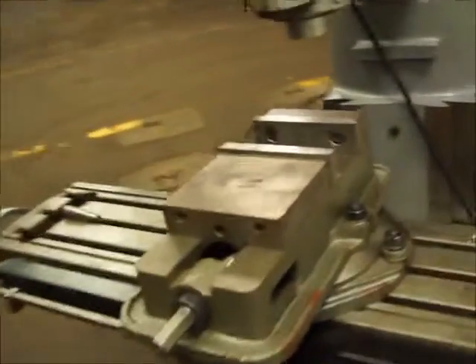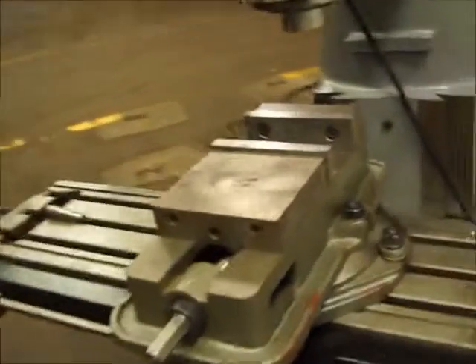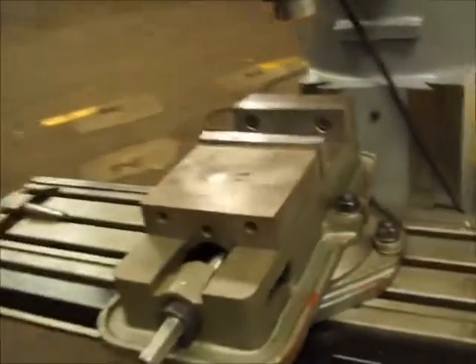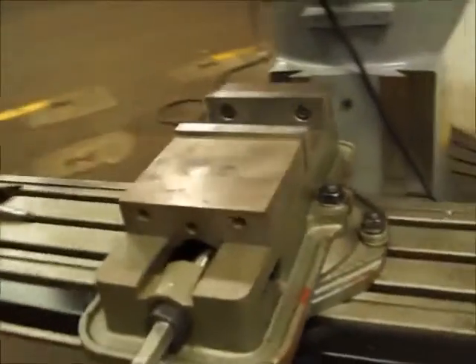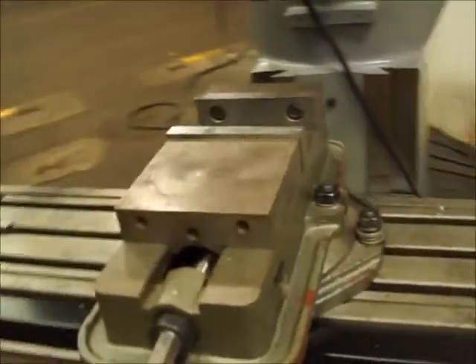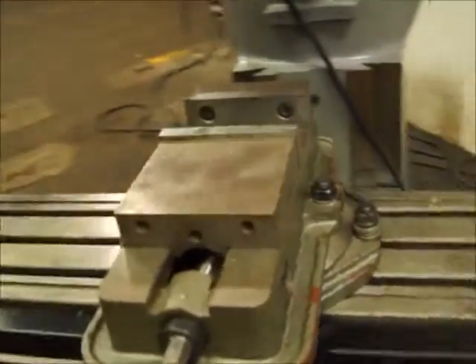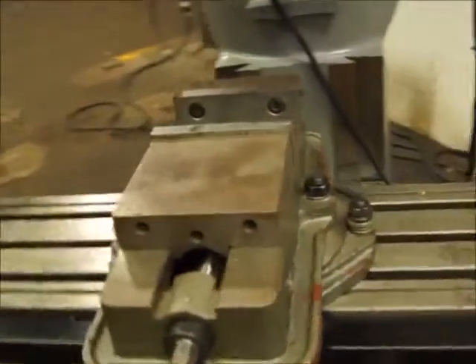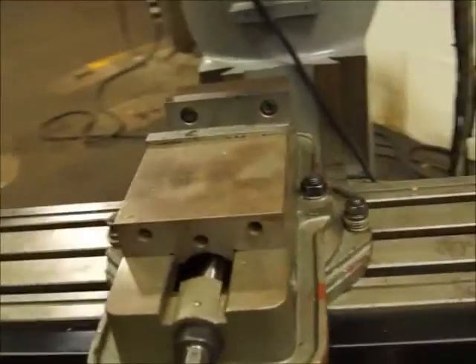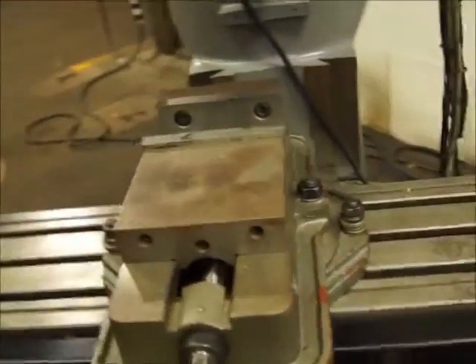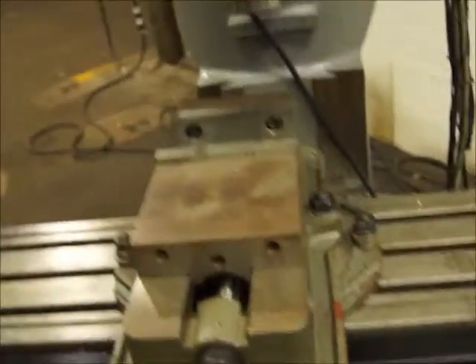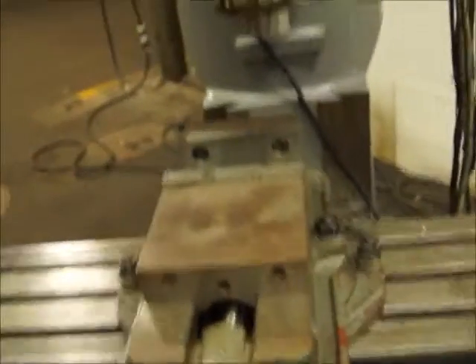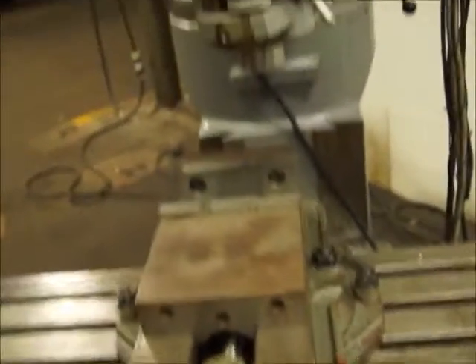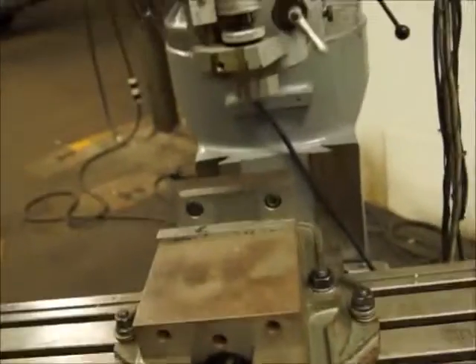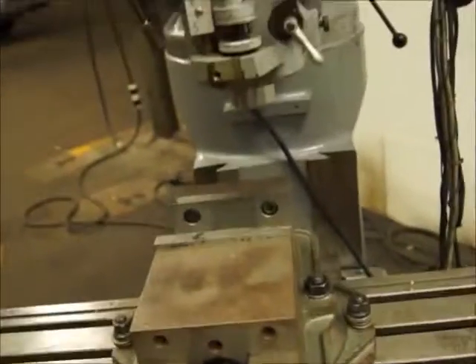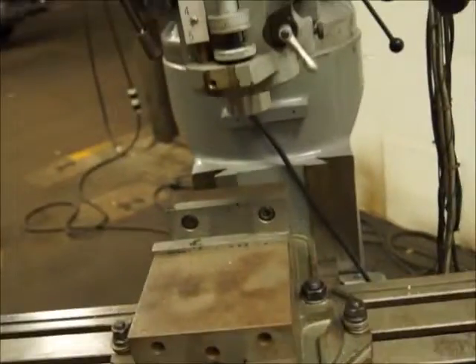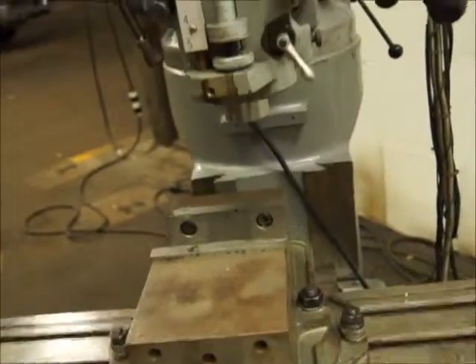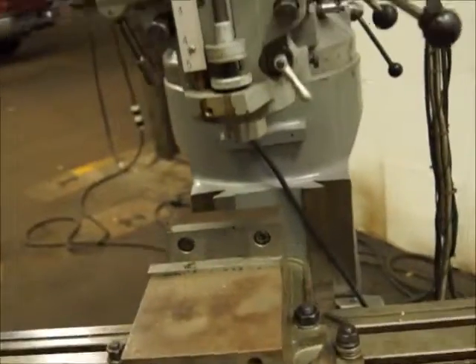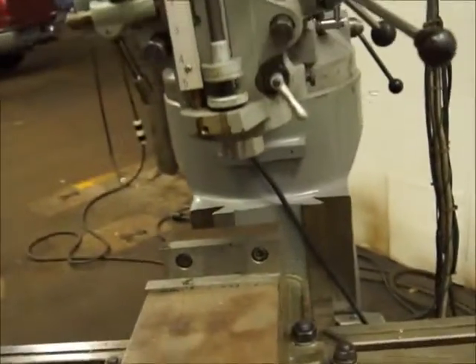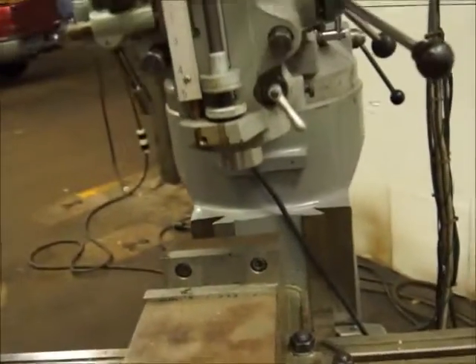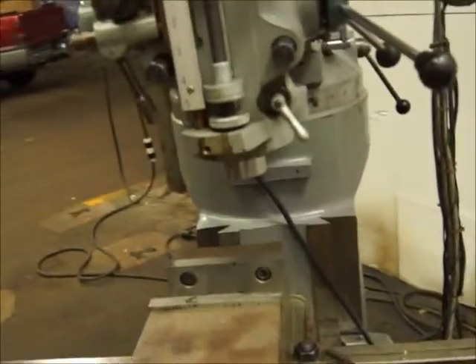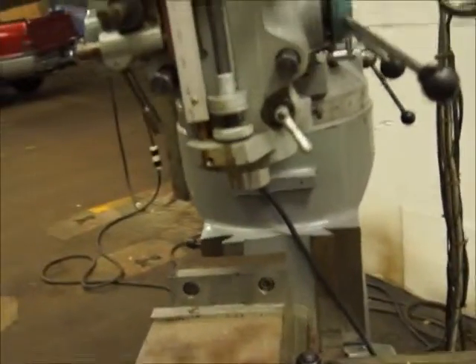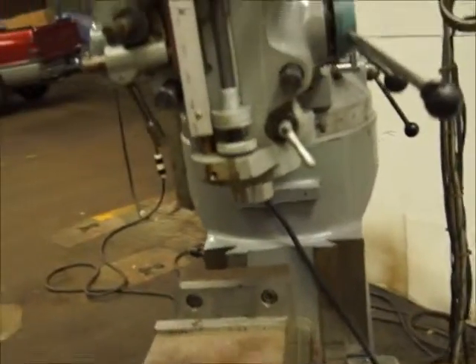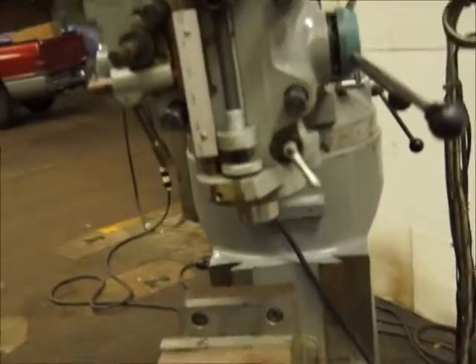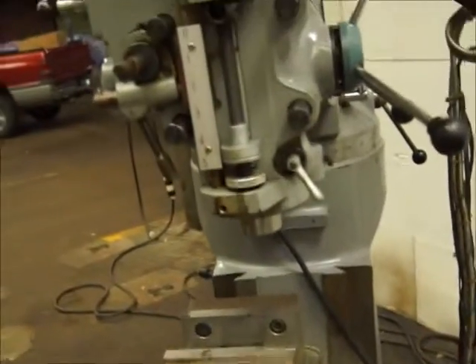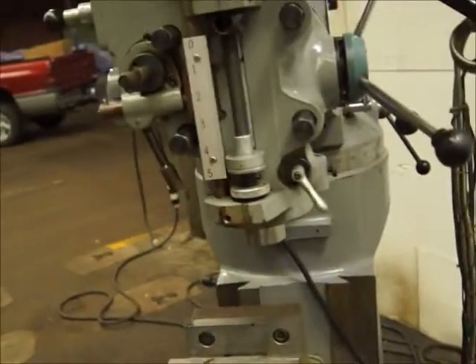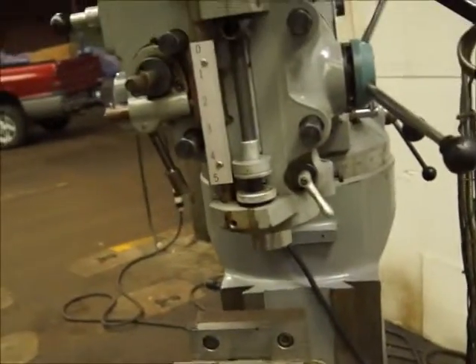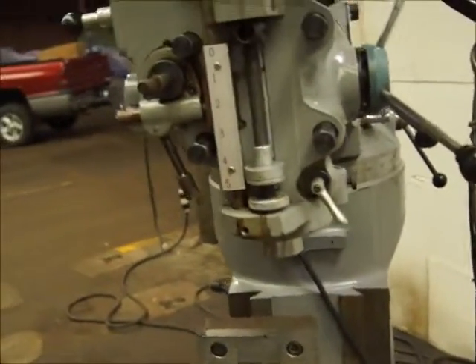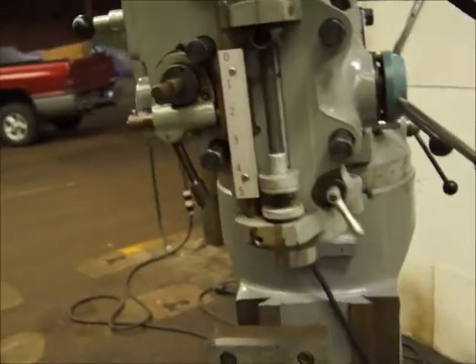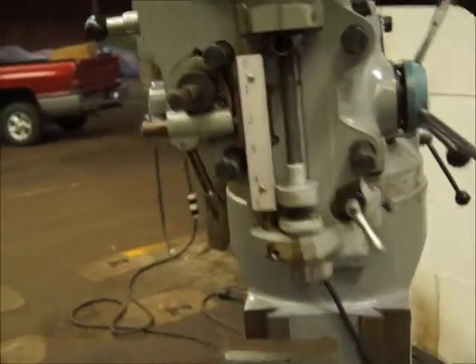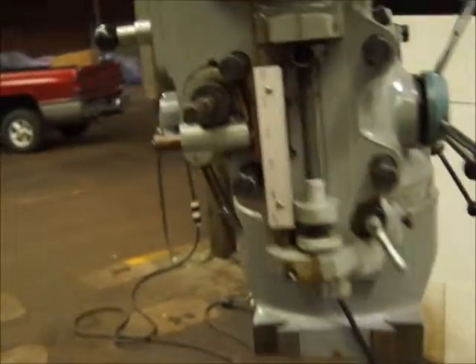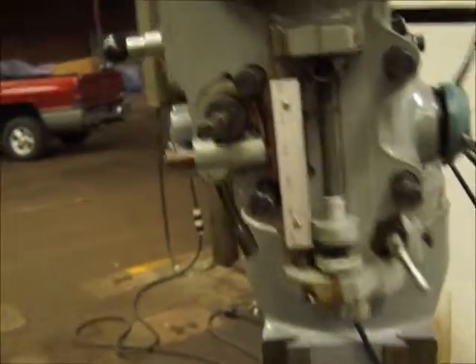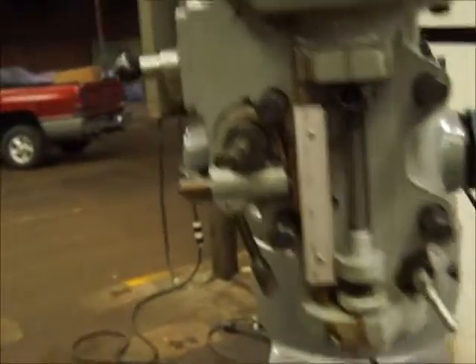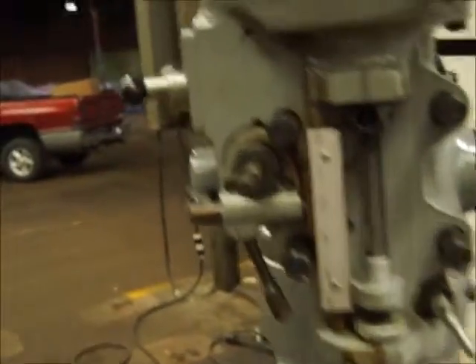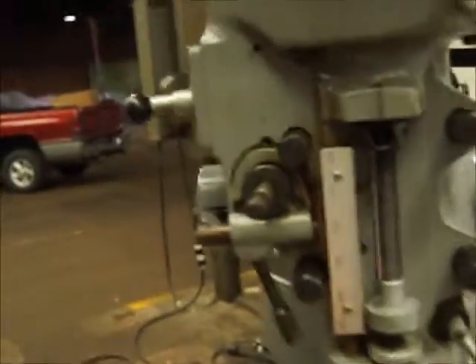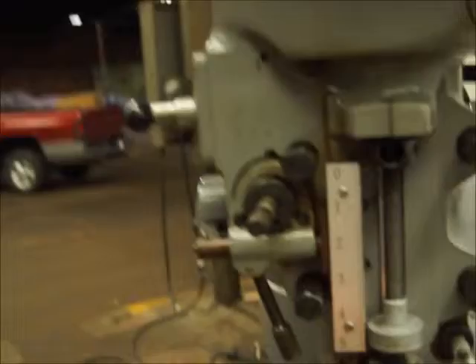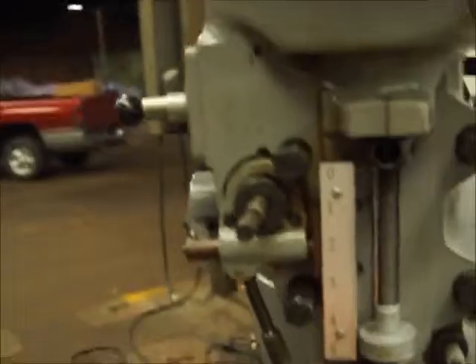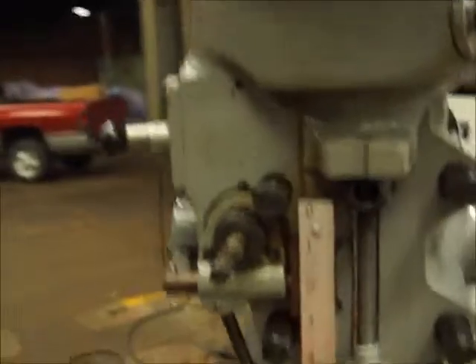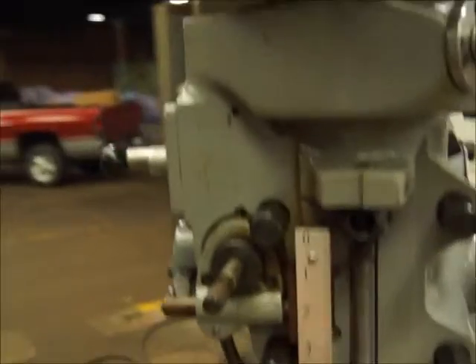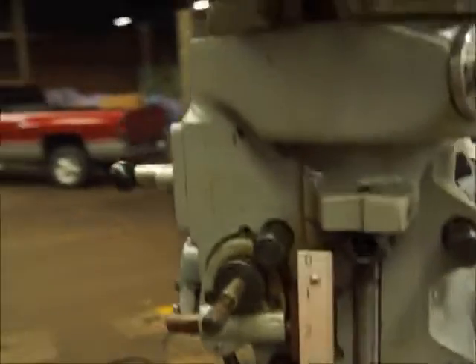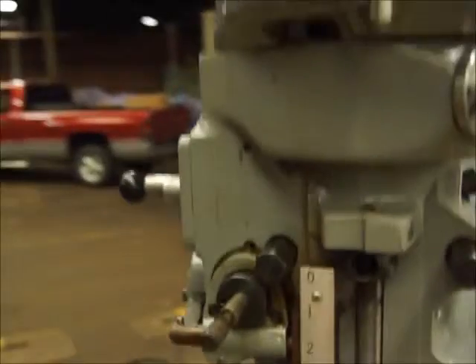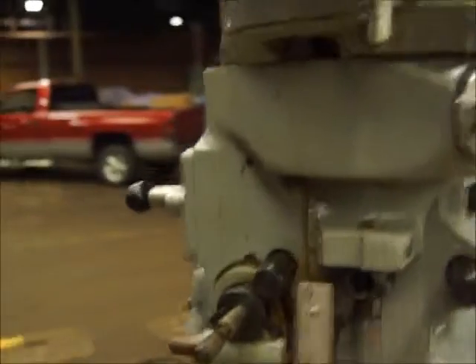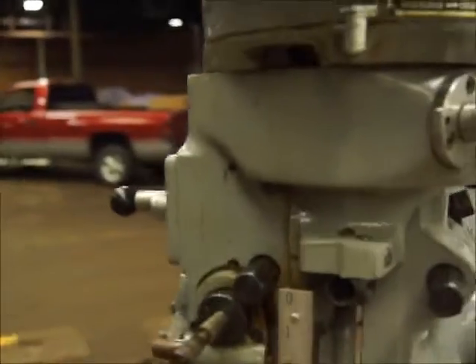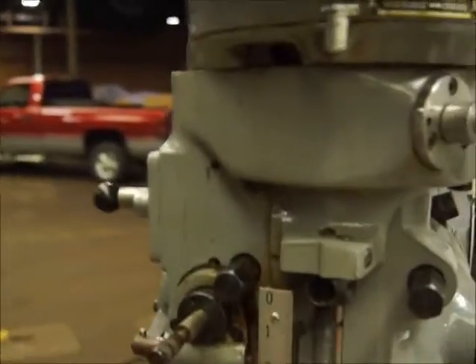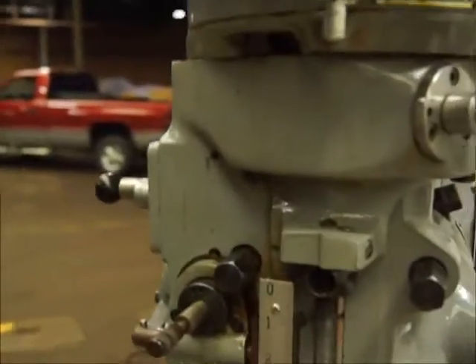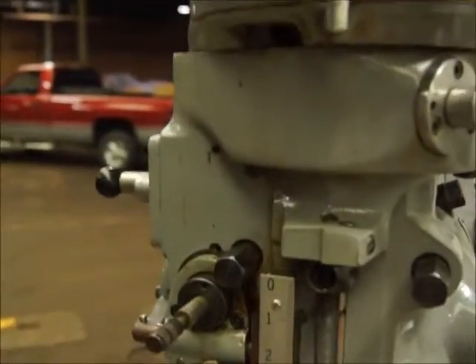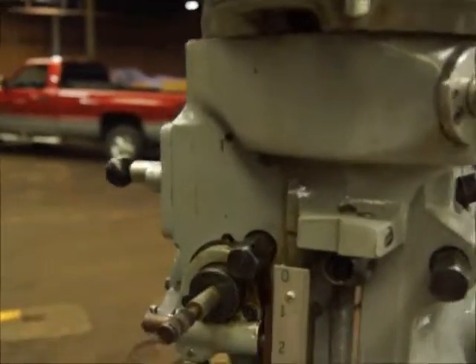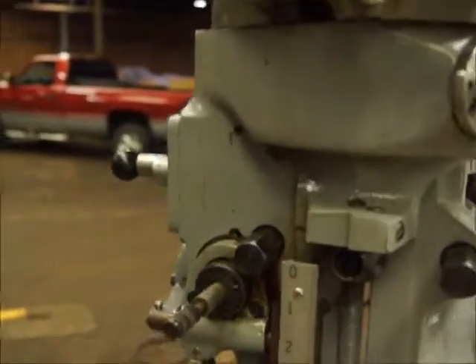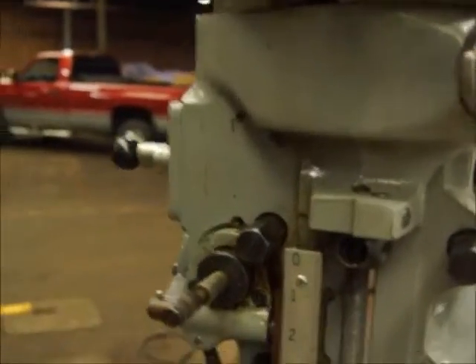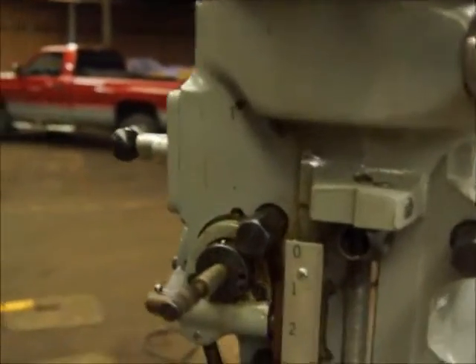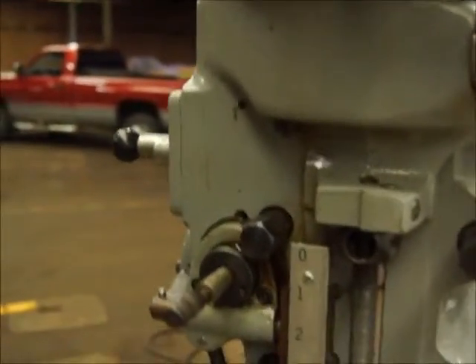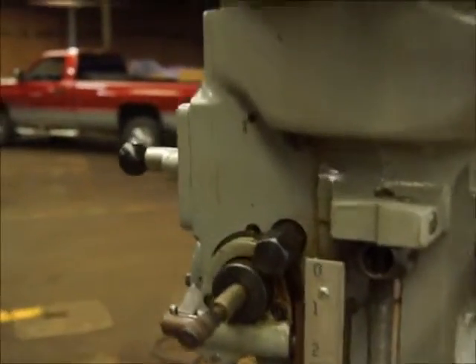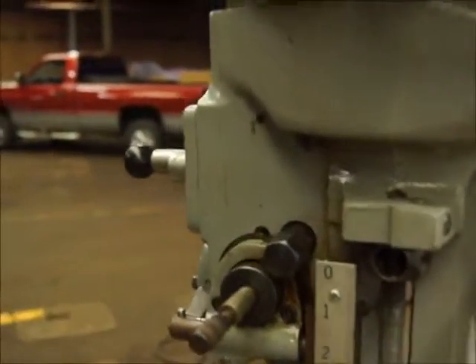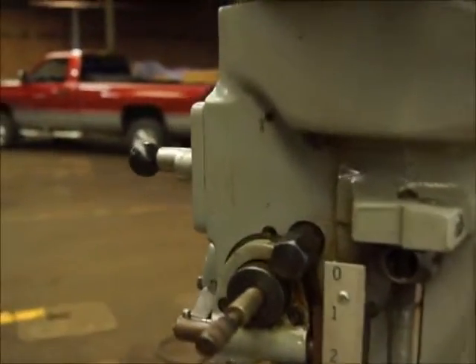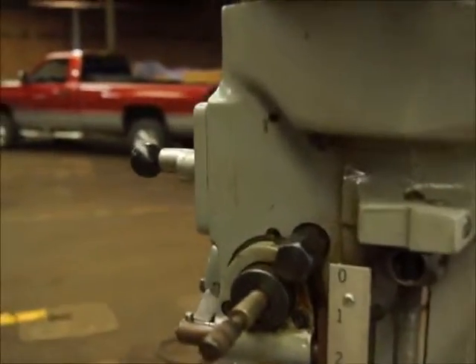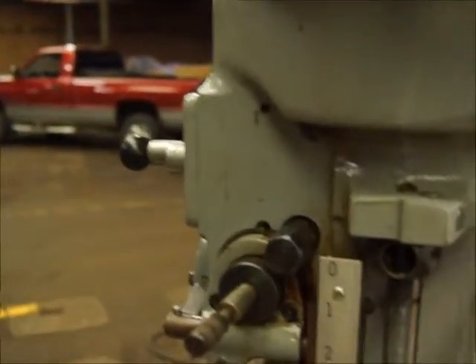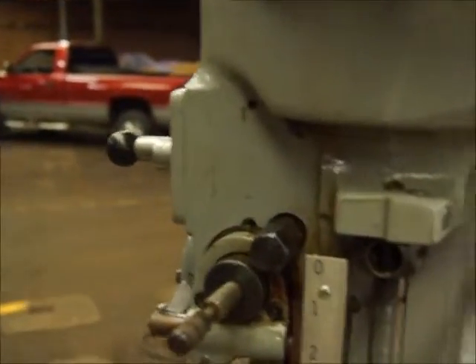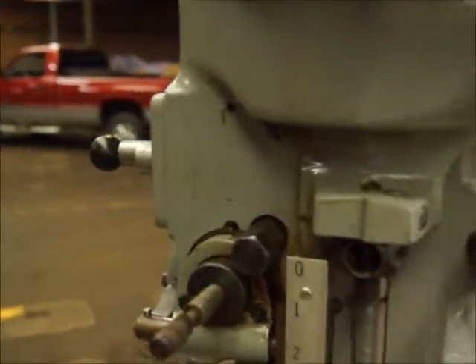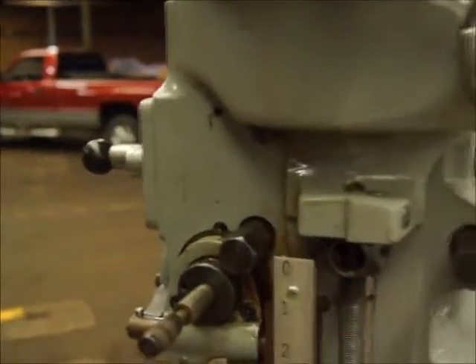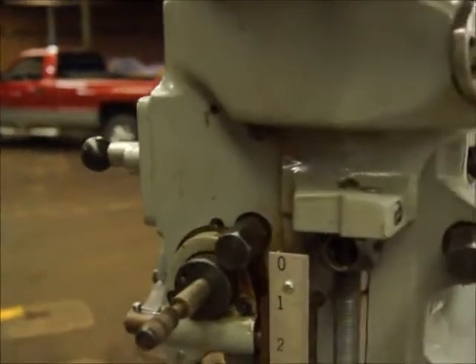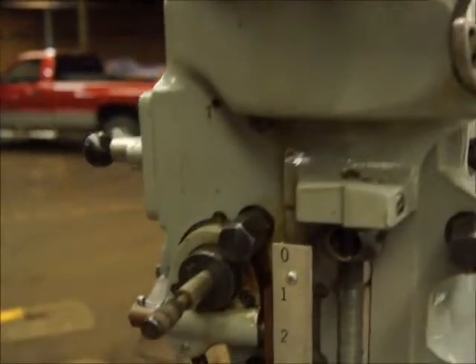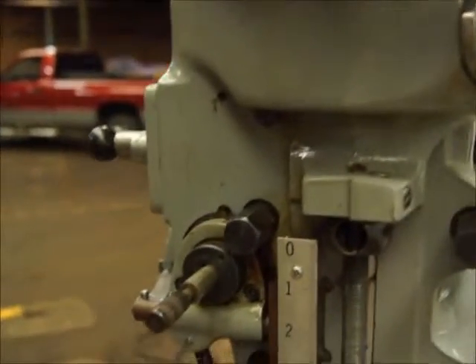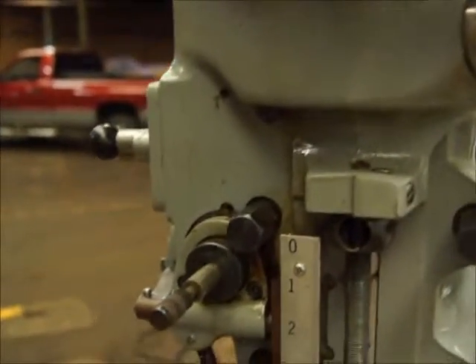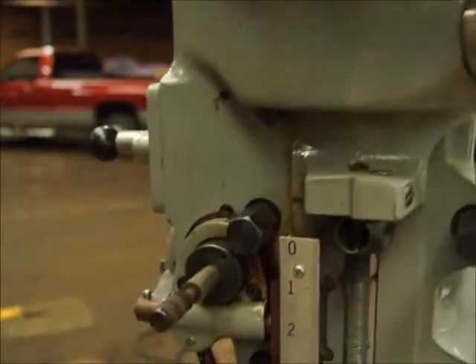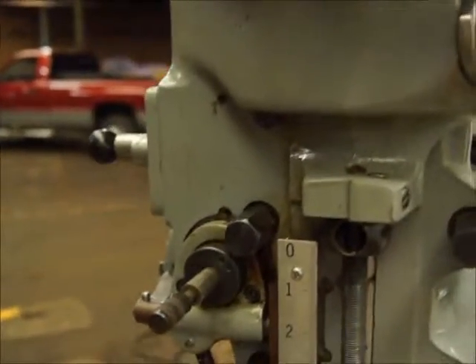There's a swivel vise on there. I'm going to kick in and engage the power feed.